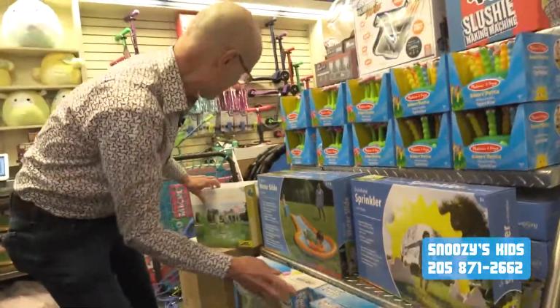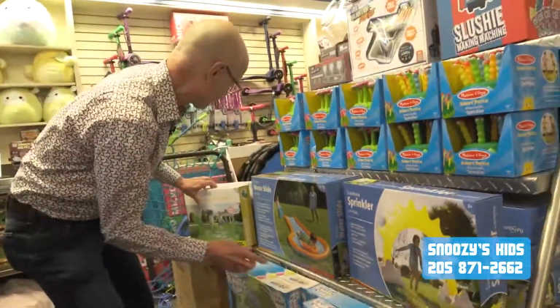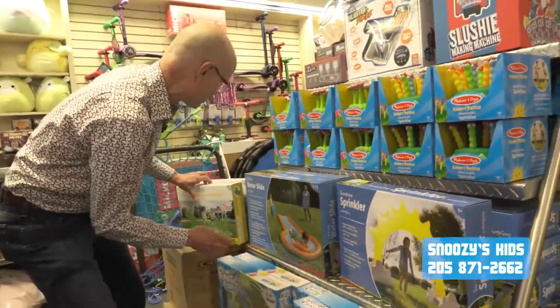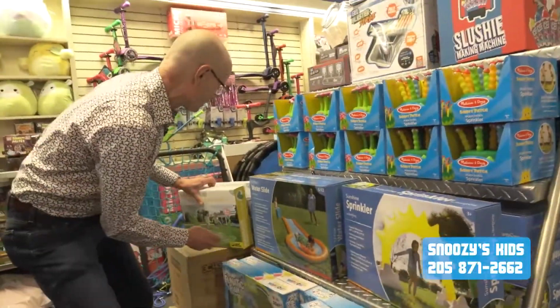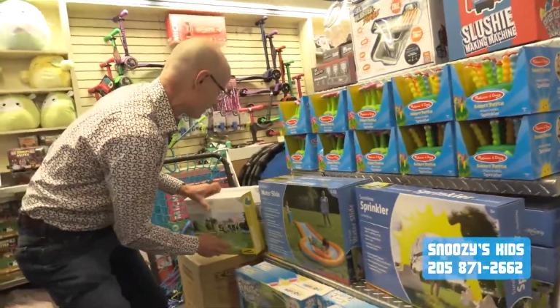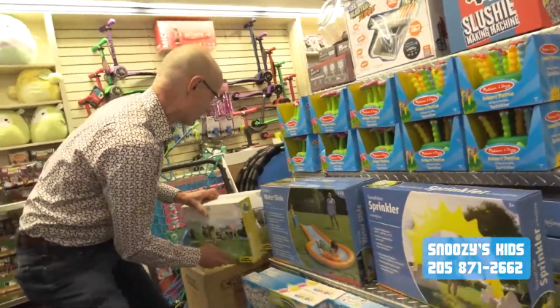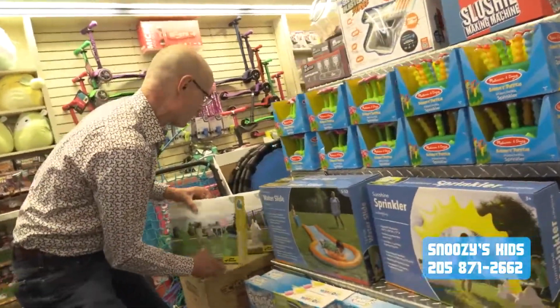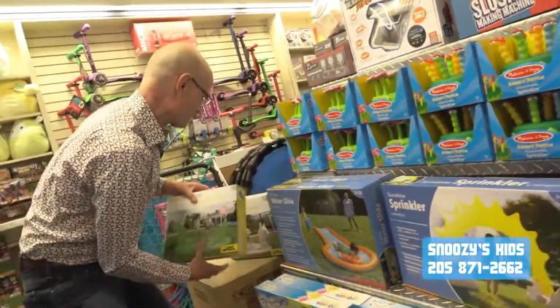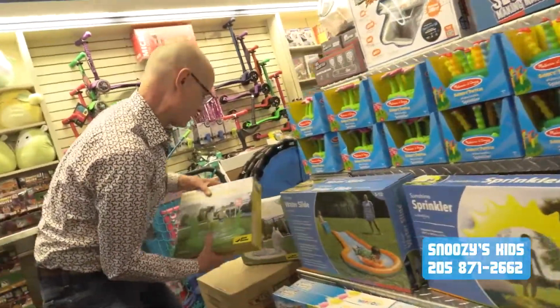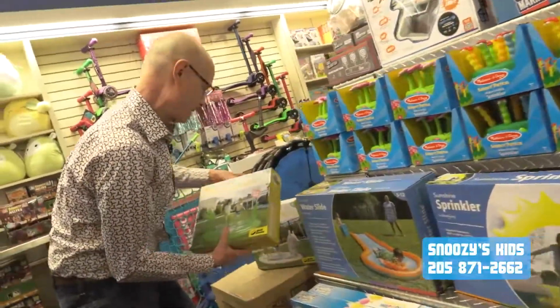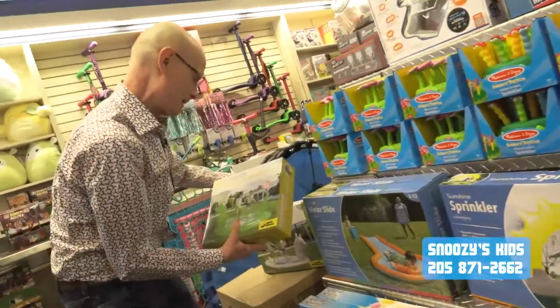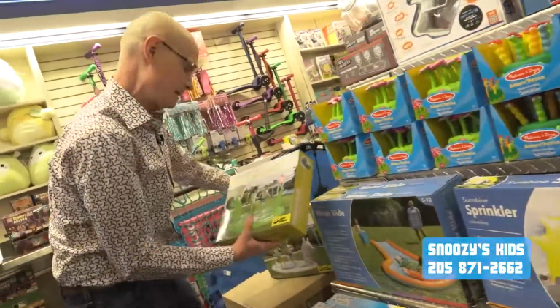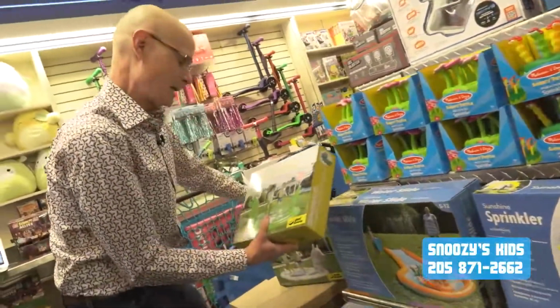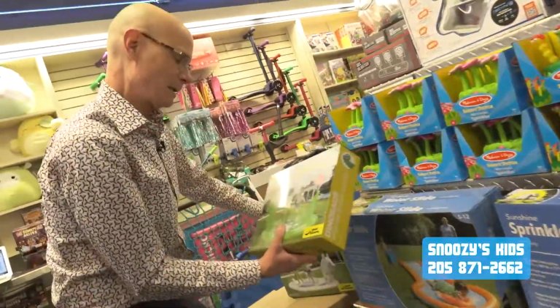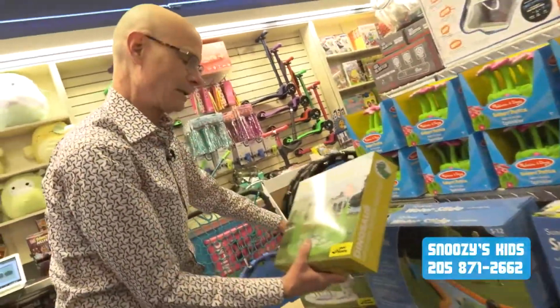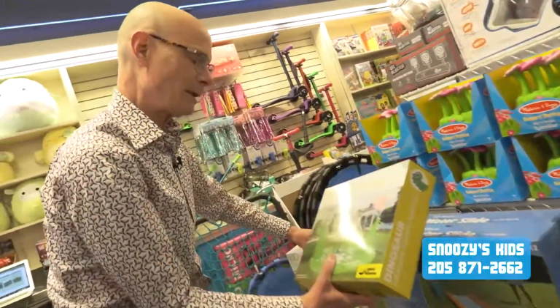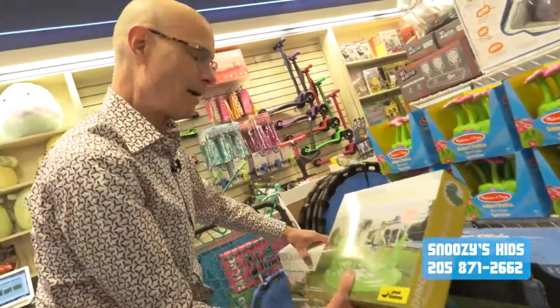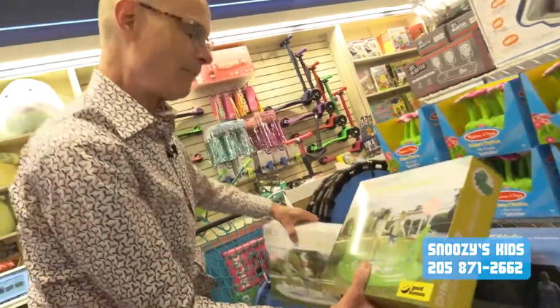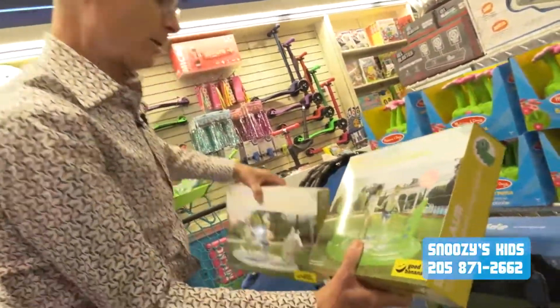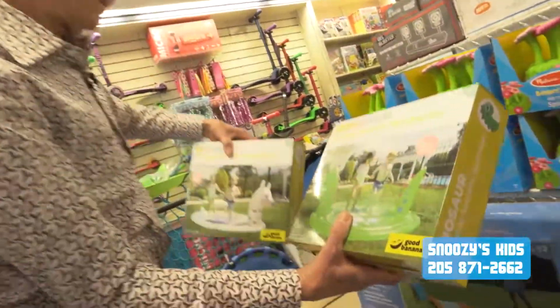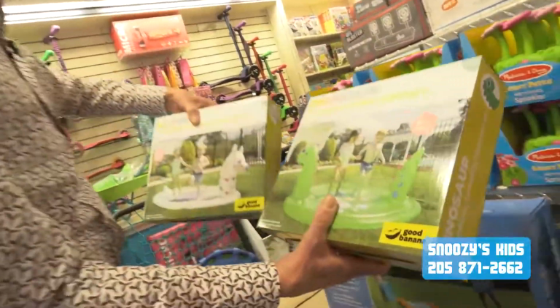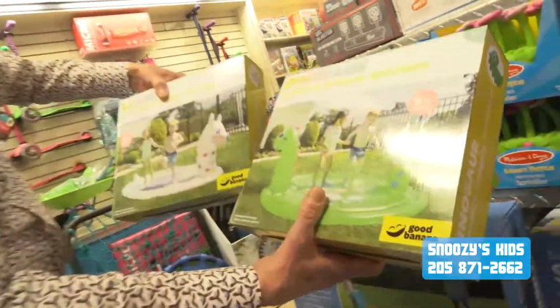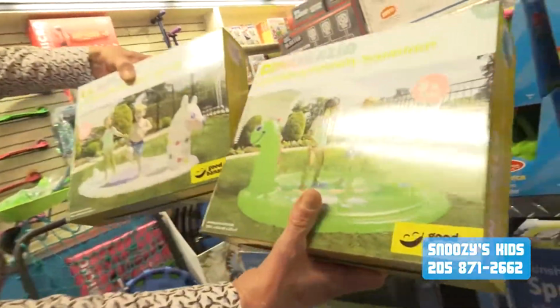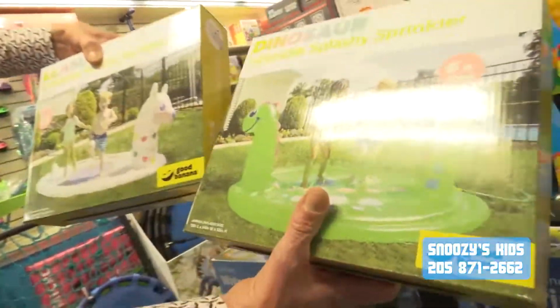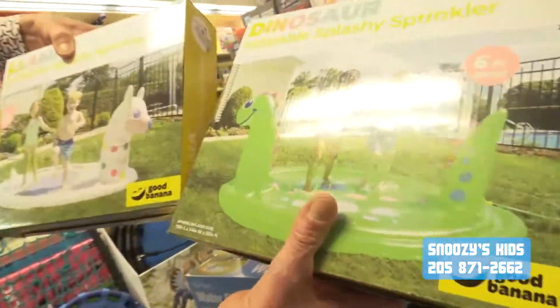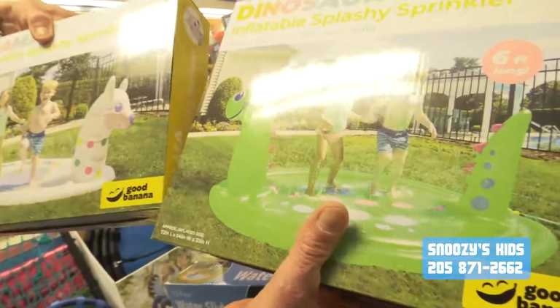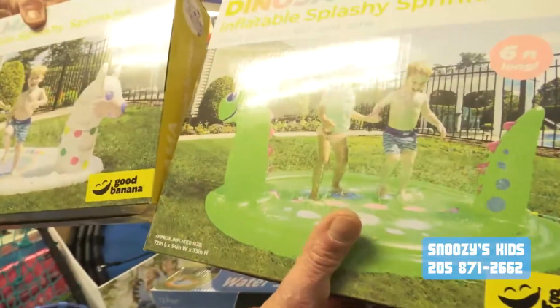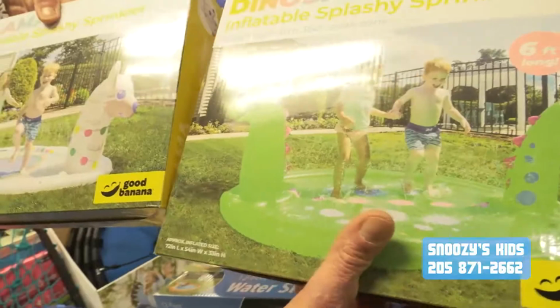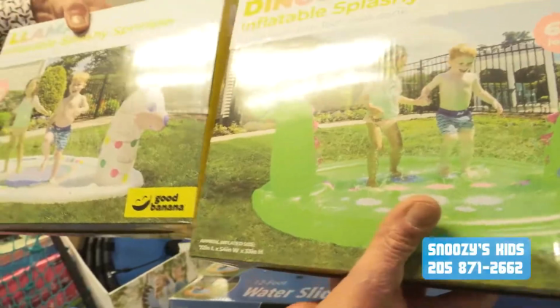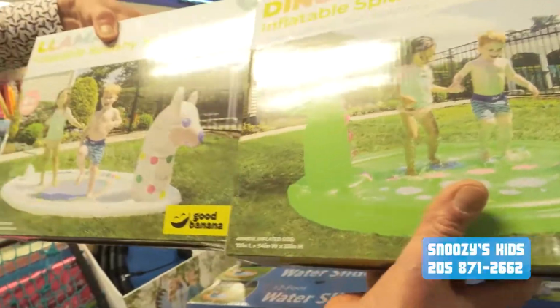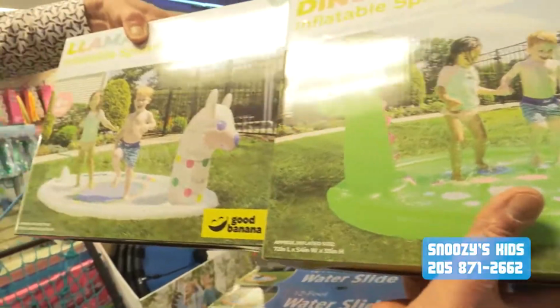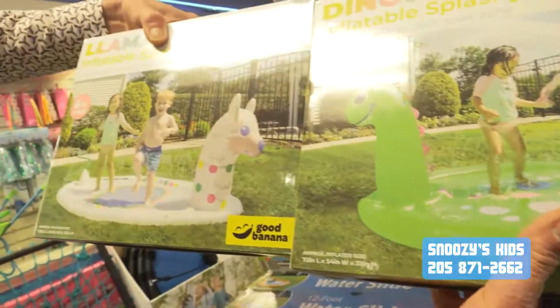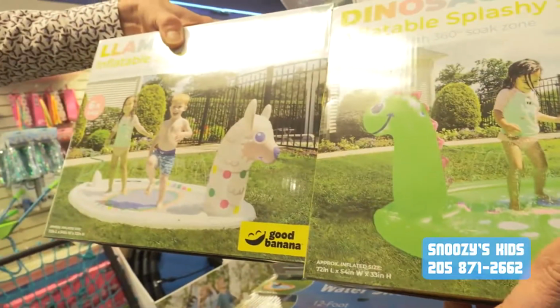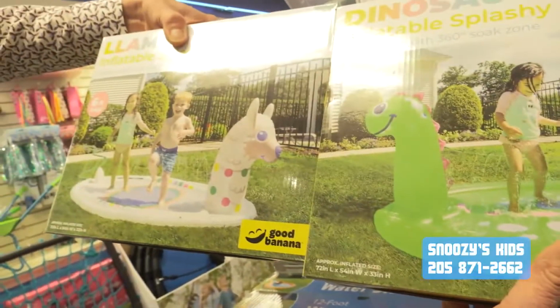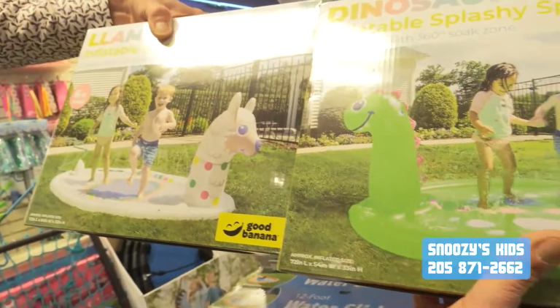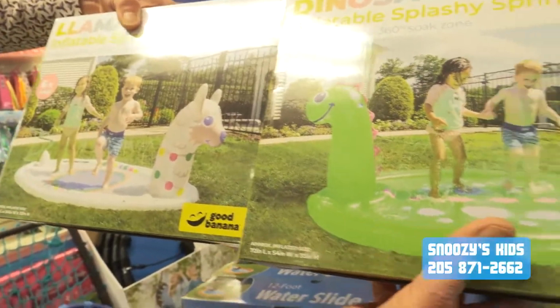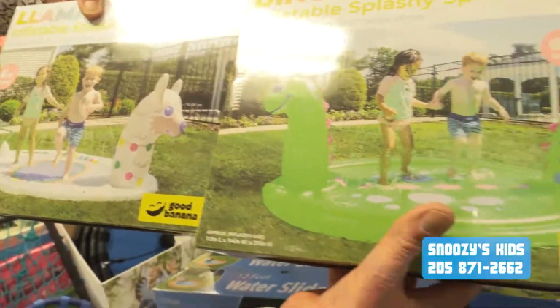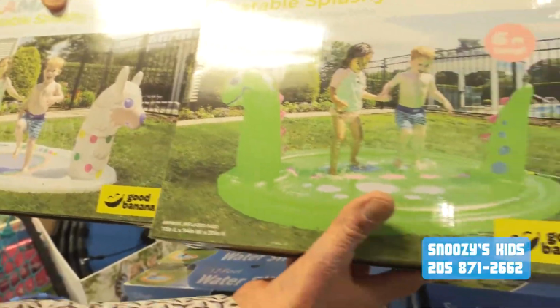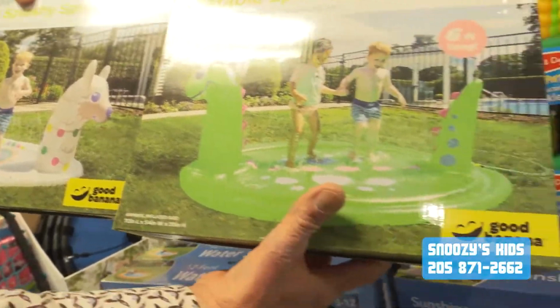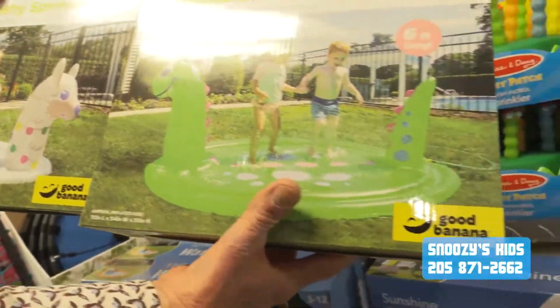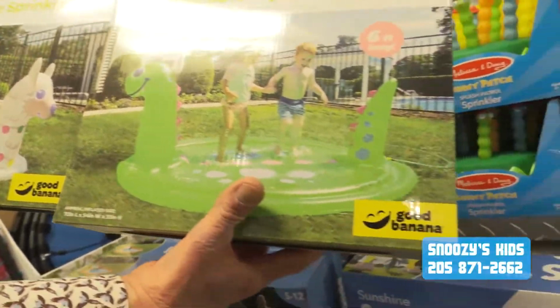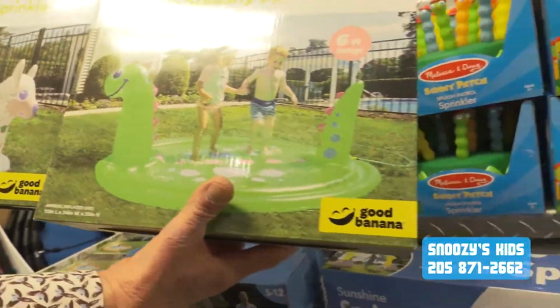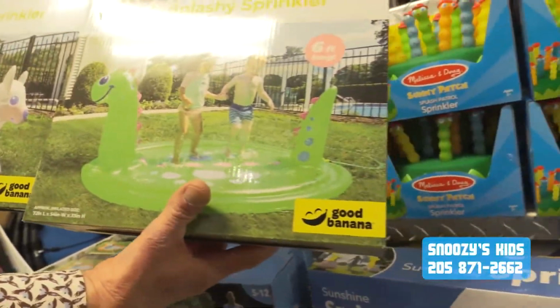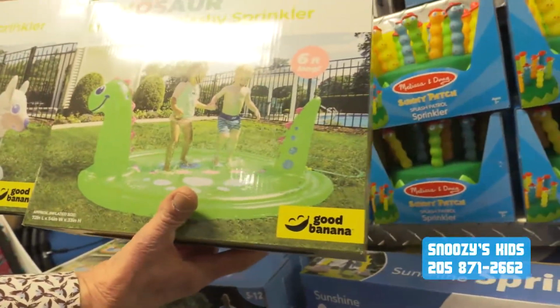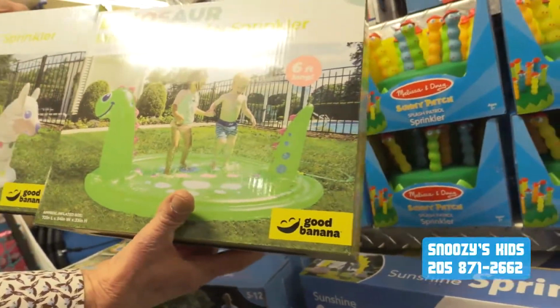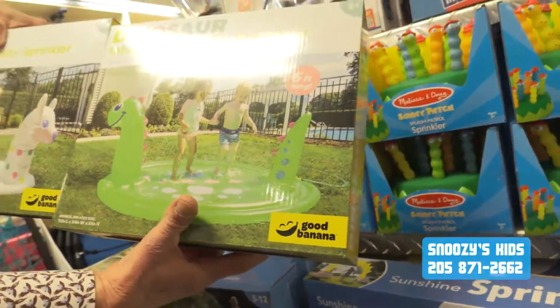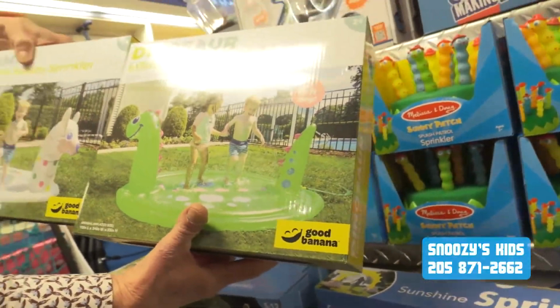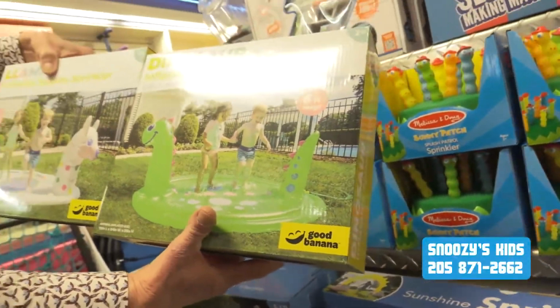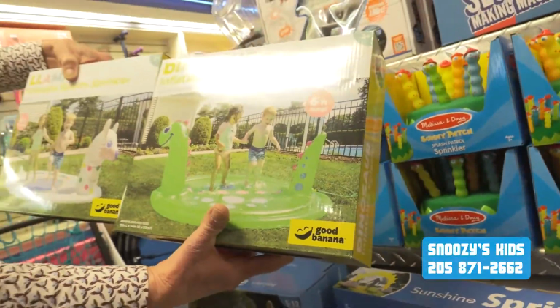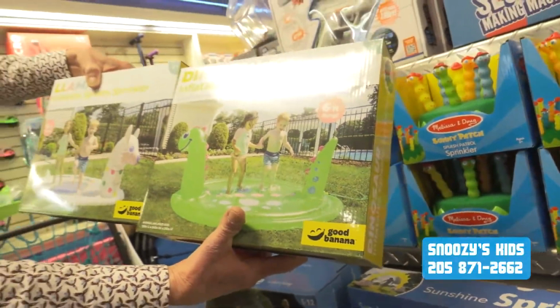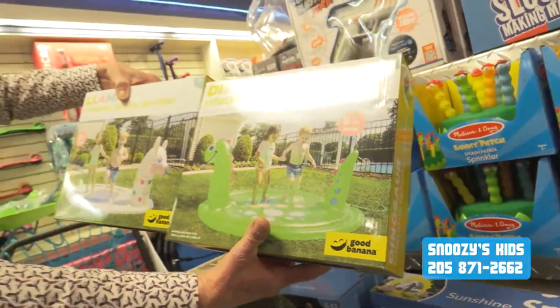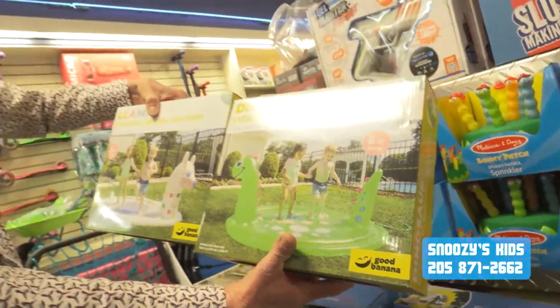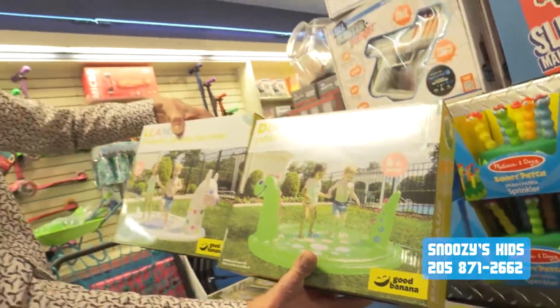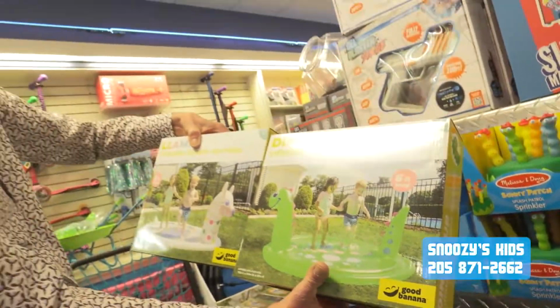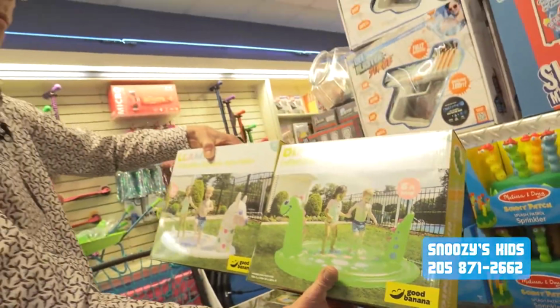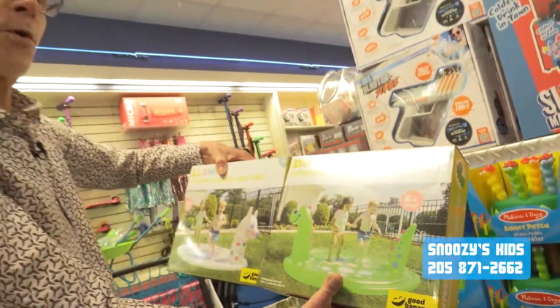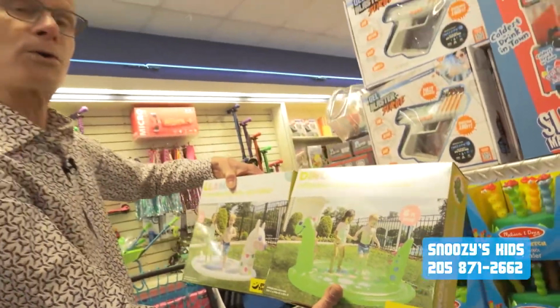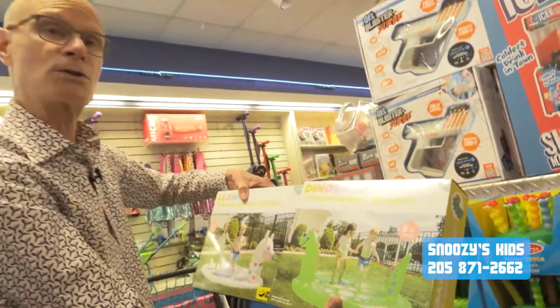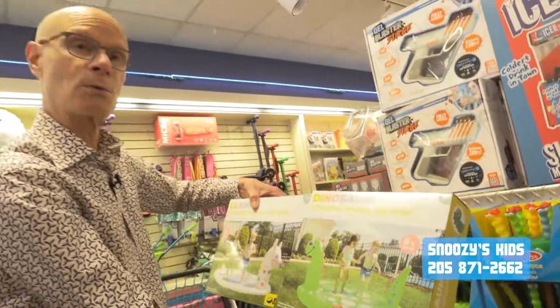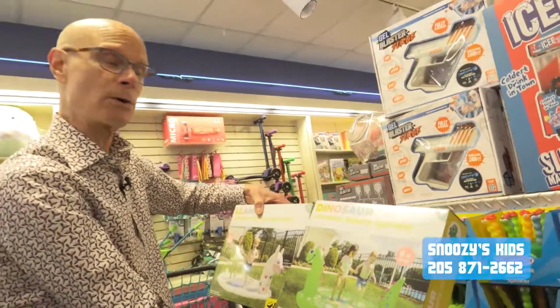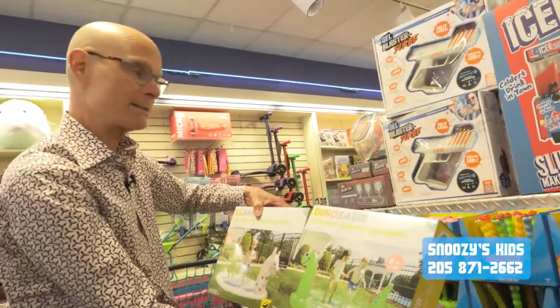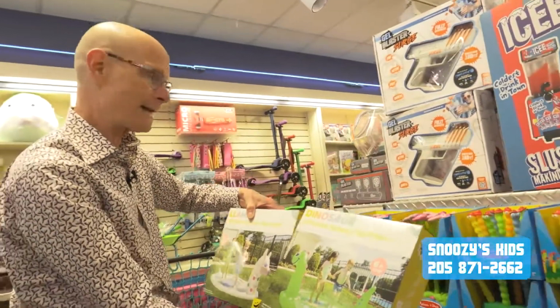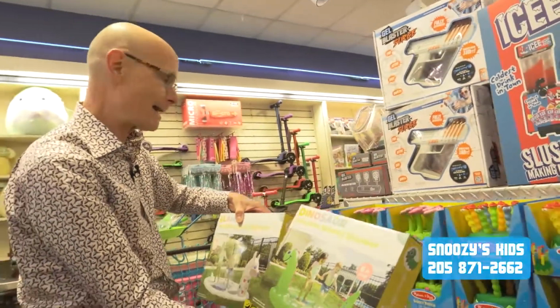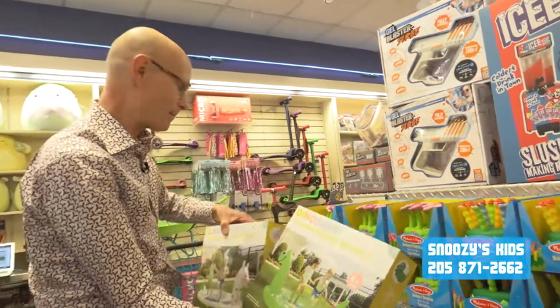Then for the younger ones again, love the little dinosaur and the llama — just things to put outside for them to jump on with water. Squirts right out.